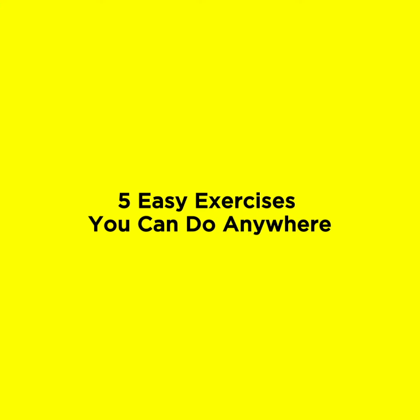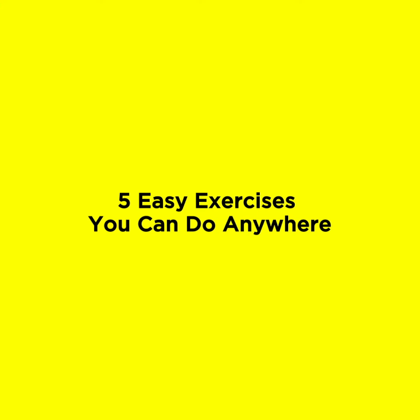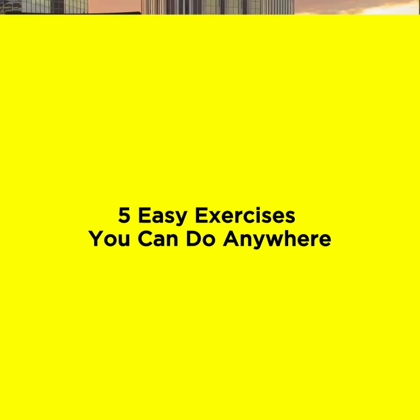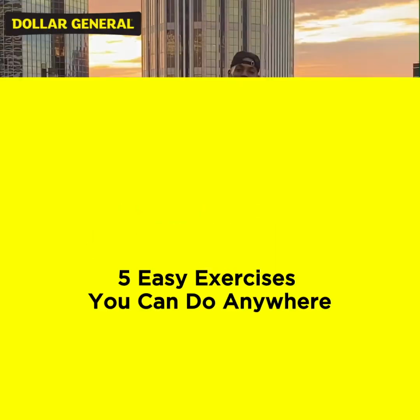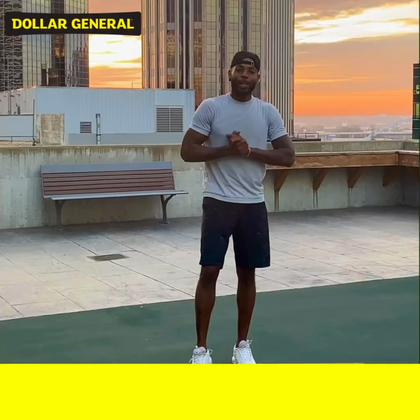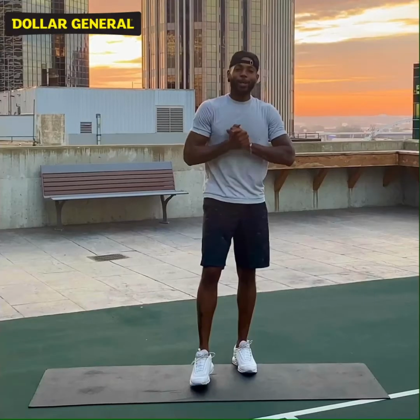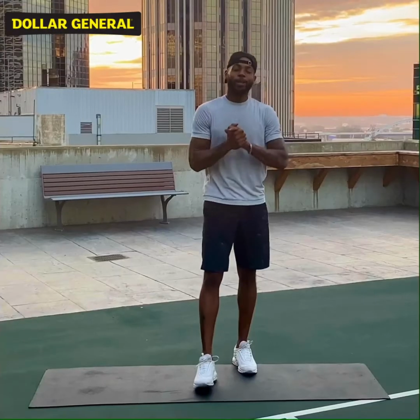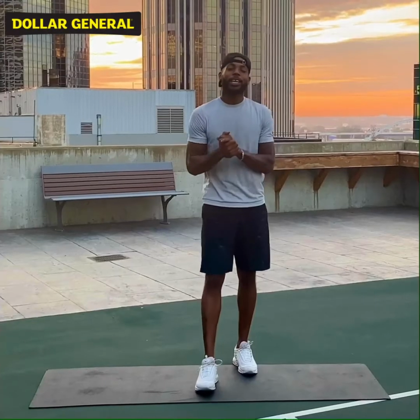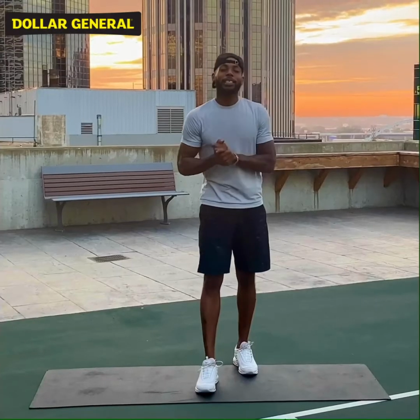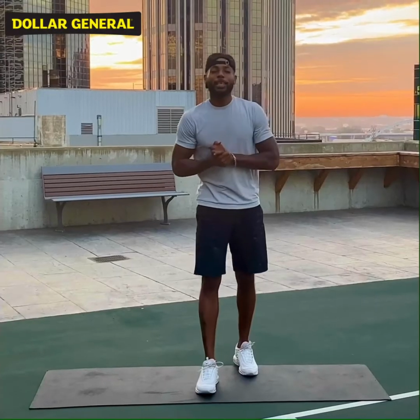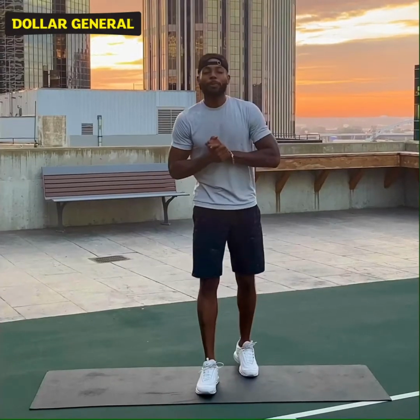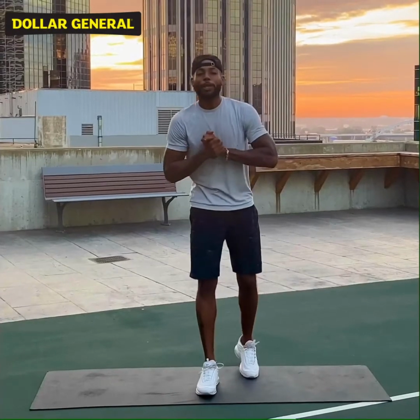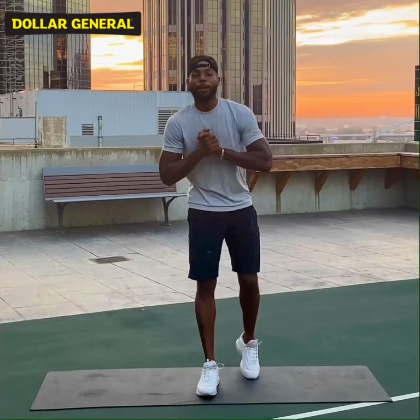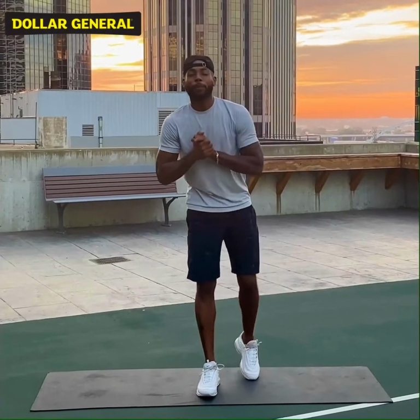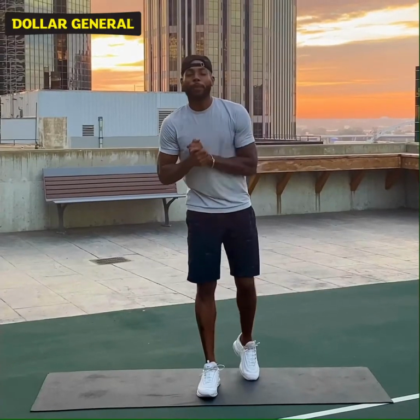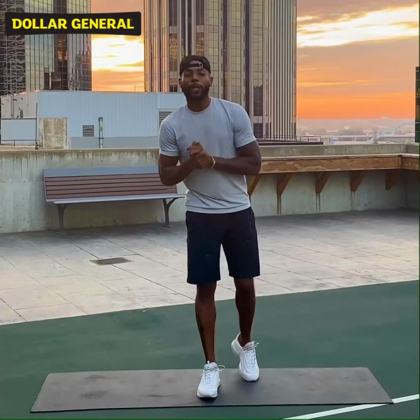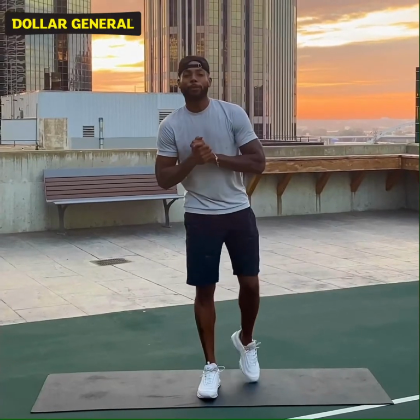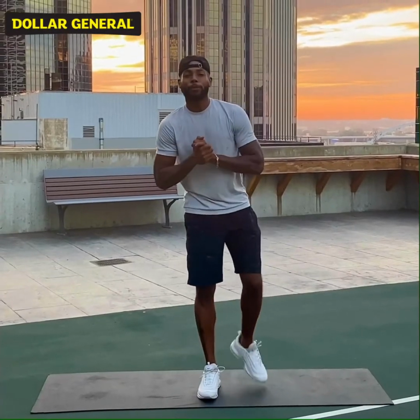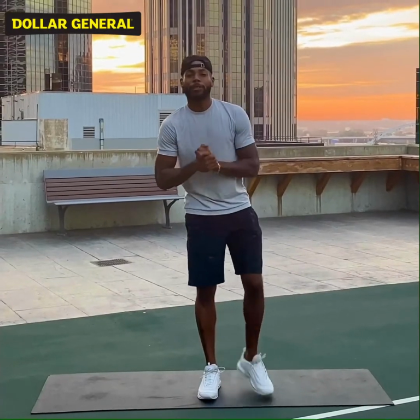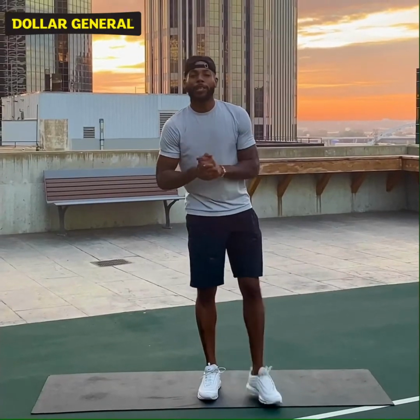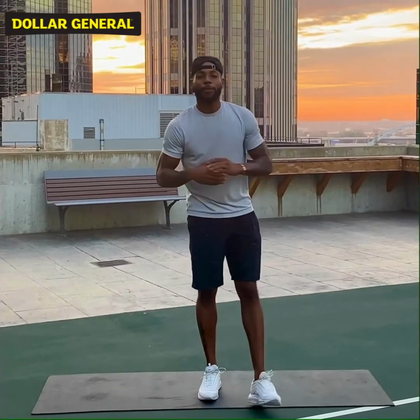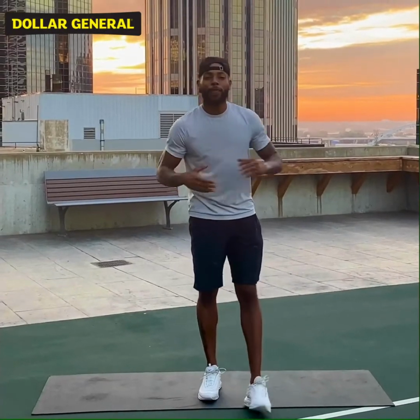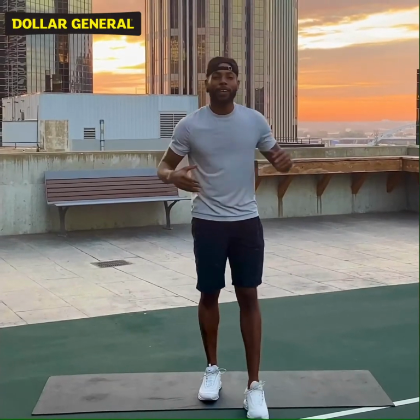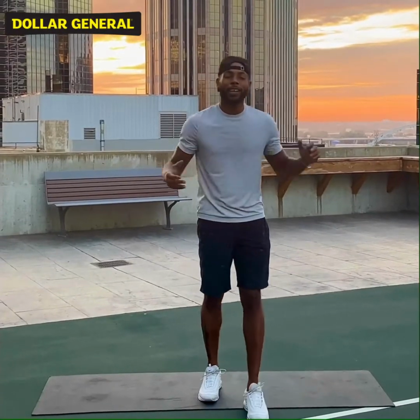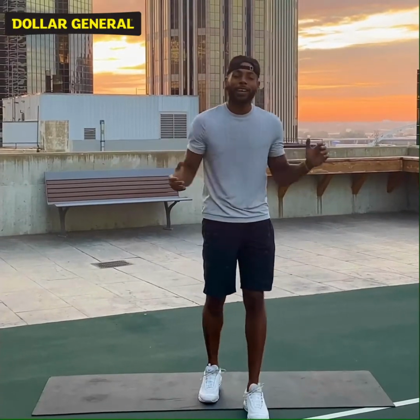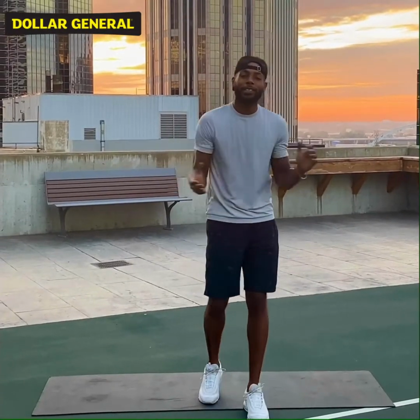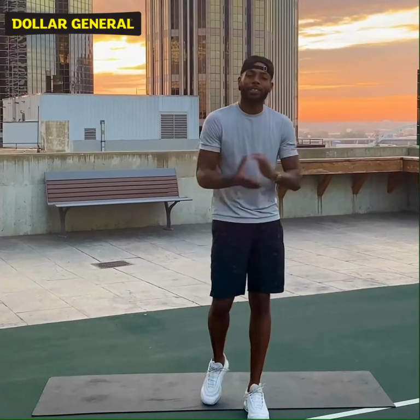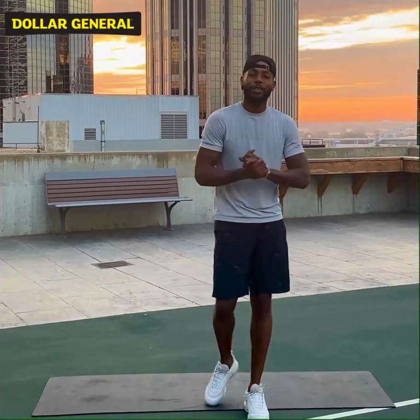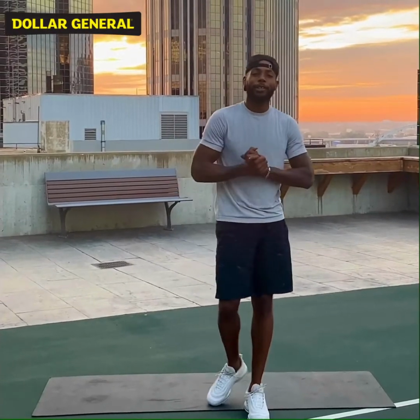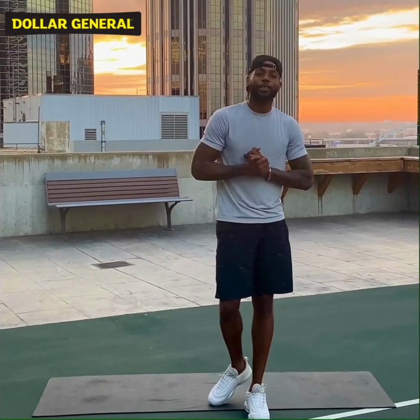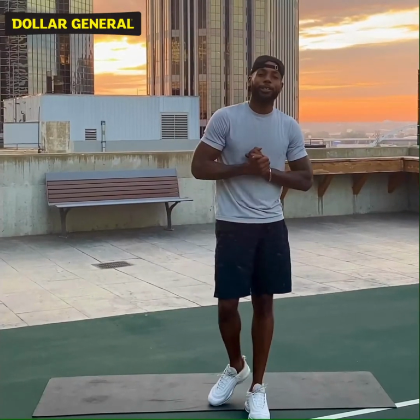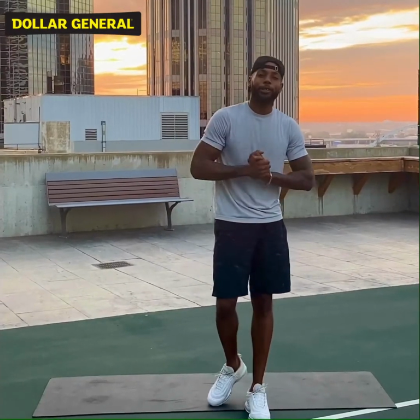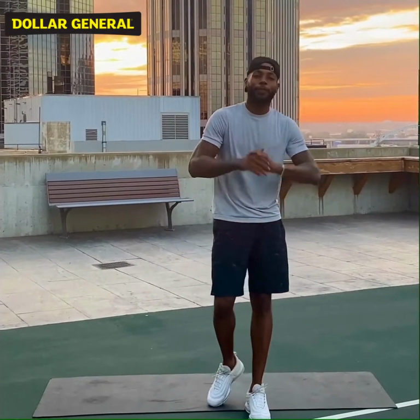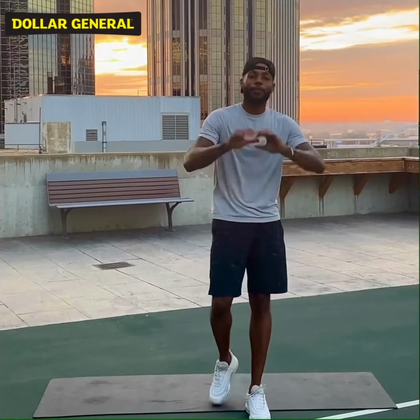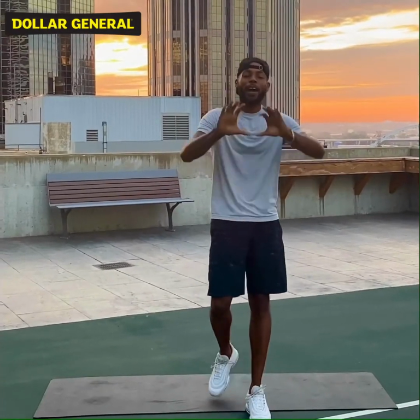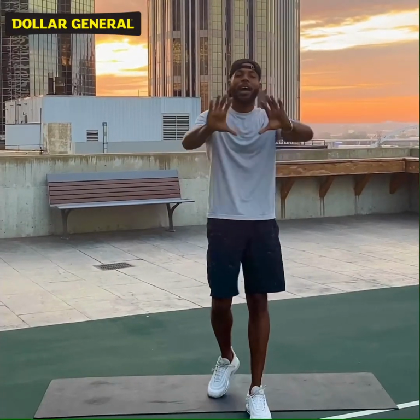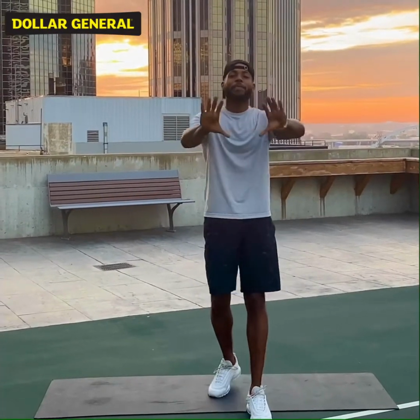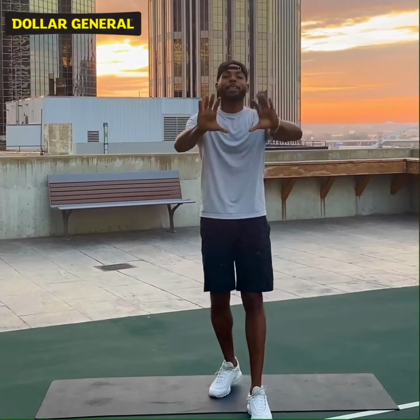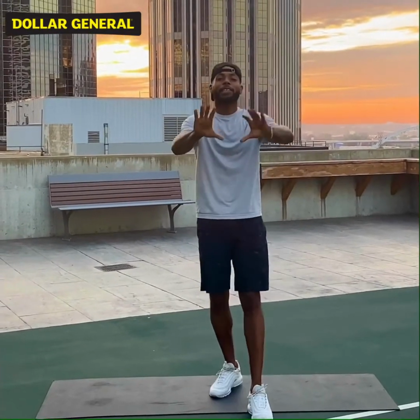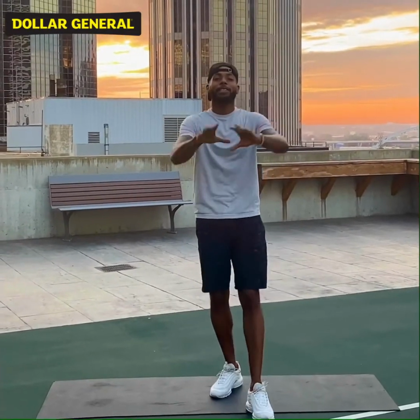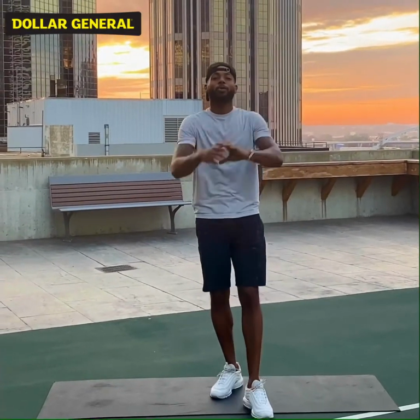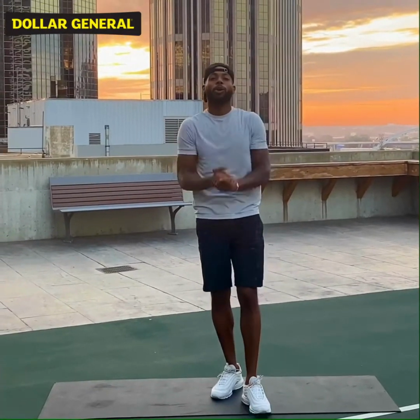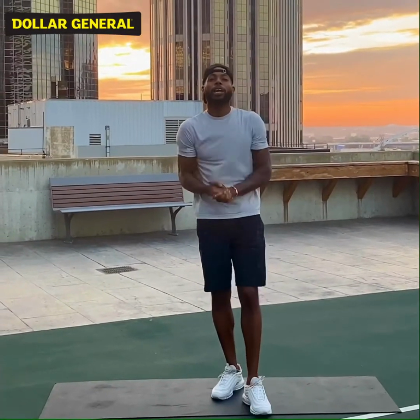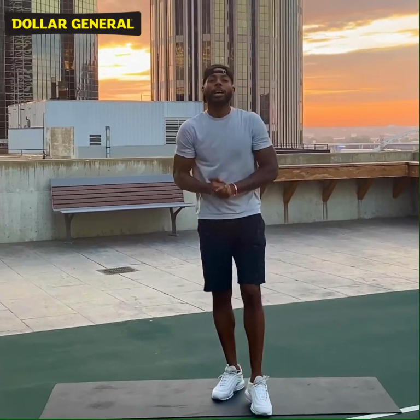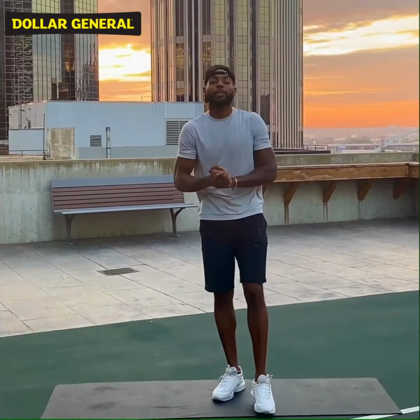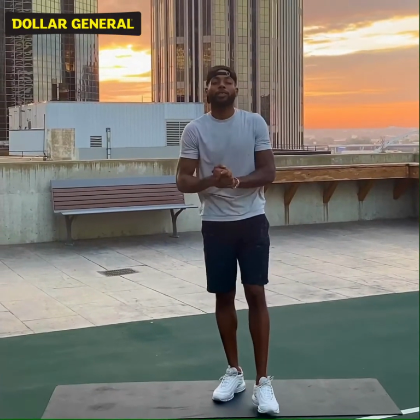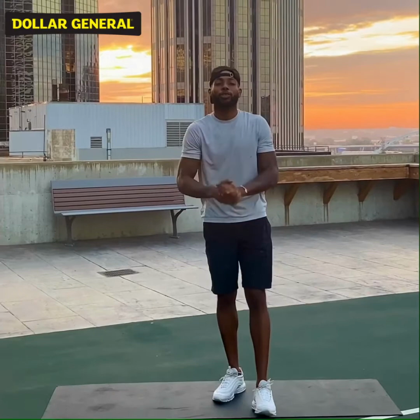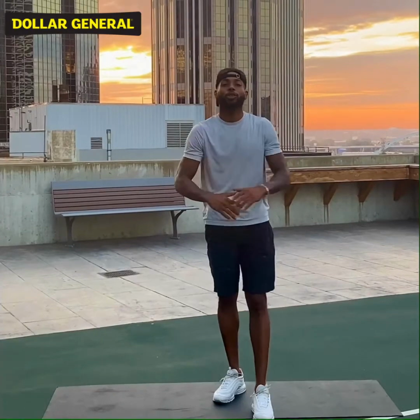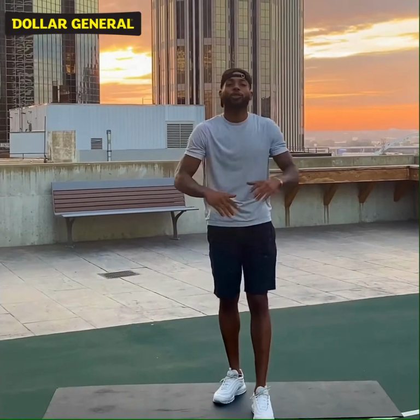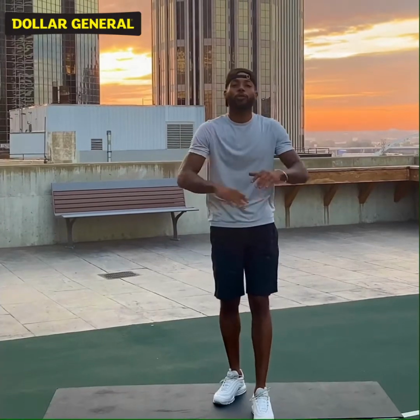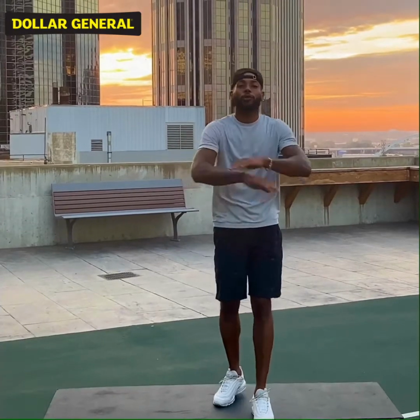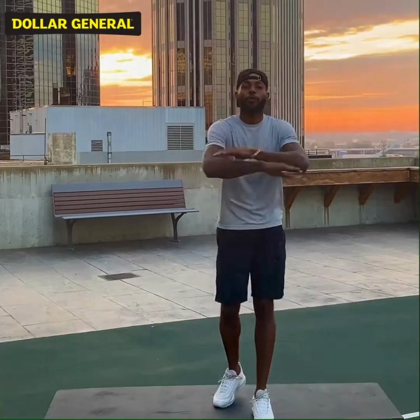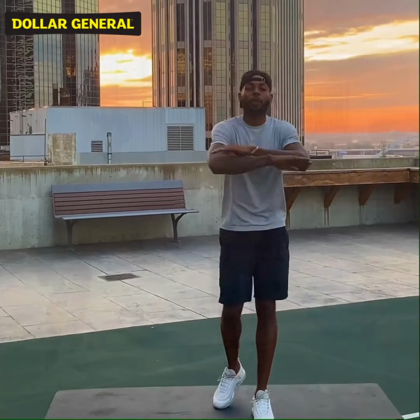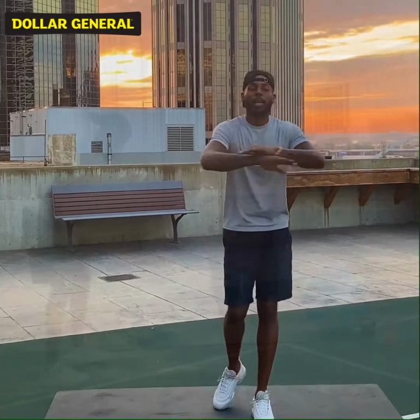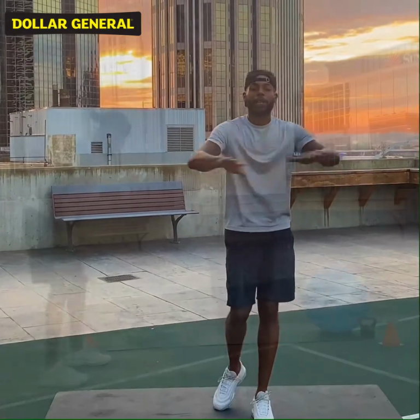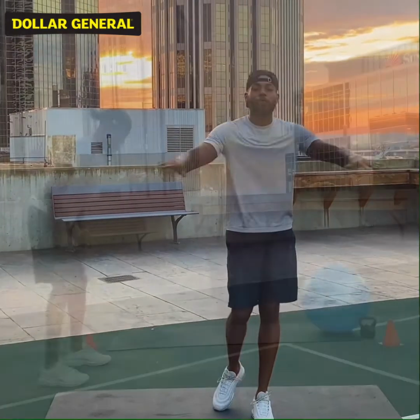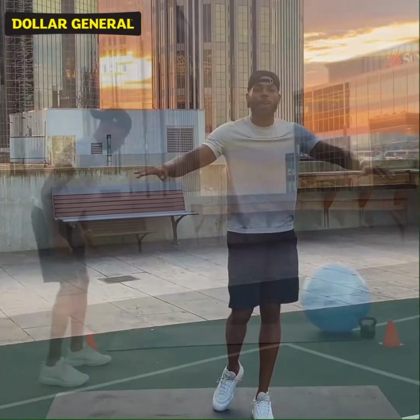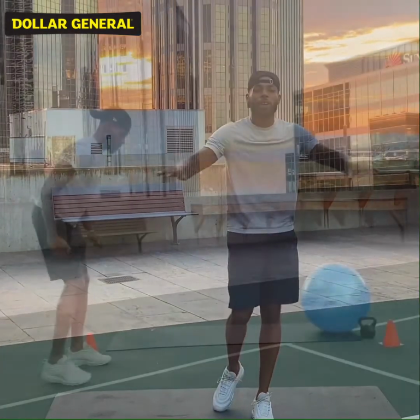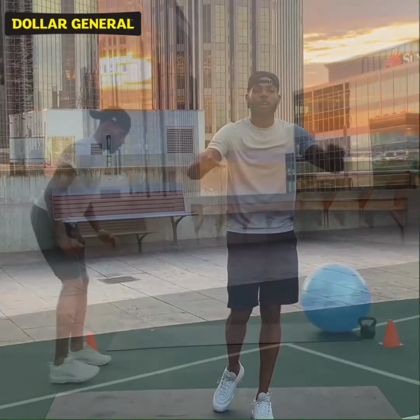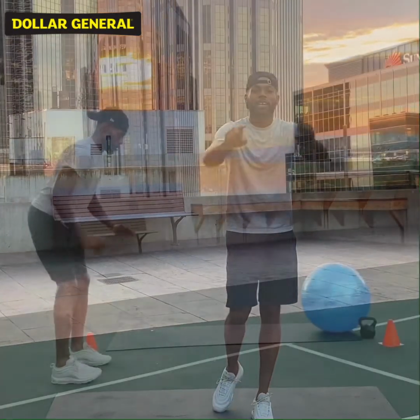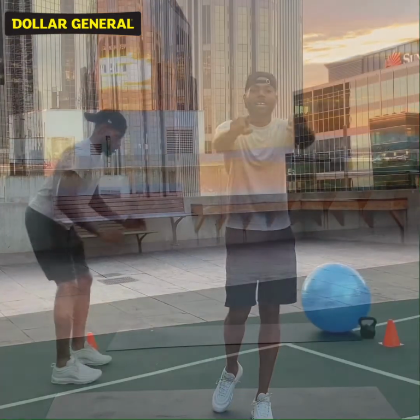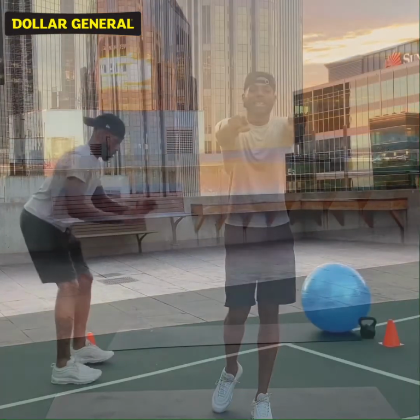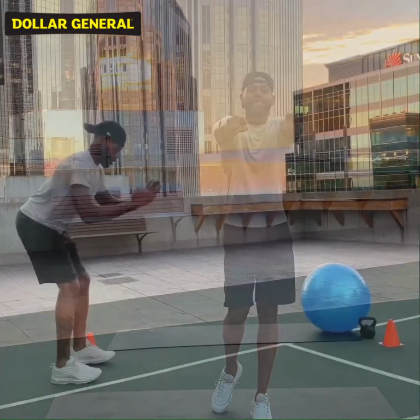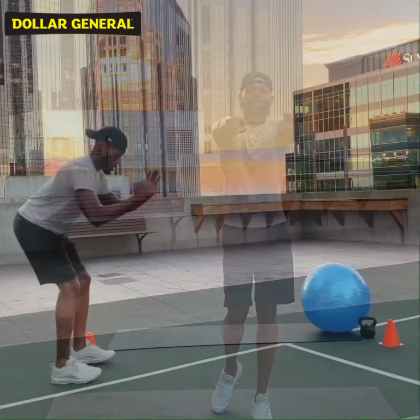Hello, ladies. I'm Derek Billups from CityFit Concierge. Here are five easy workouts that you can do from anywhere, anytime.